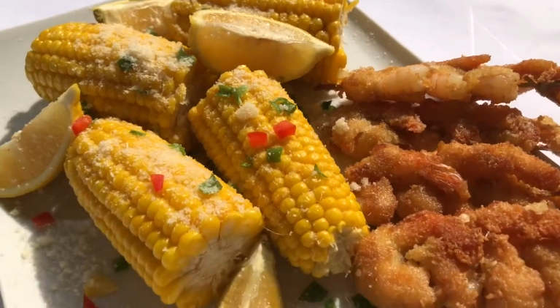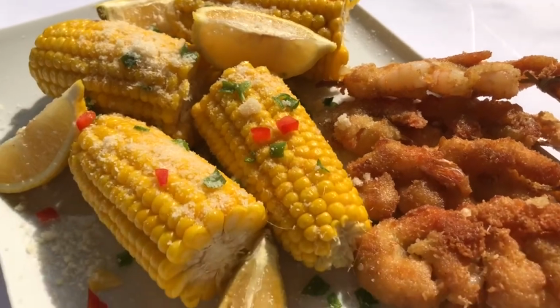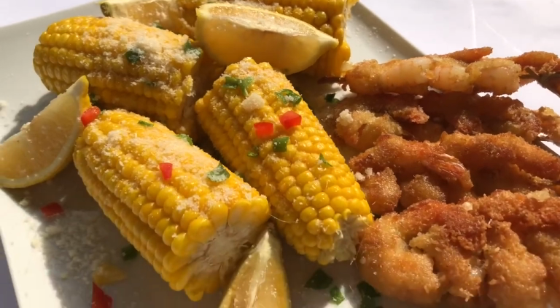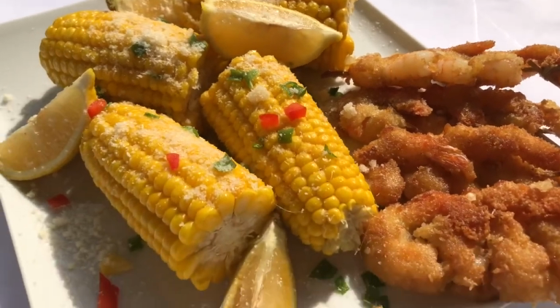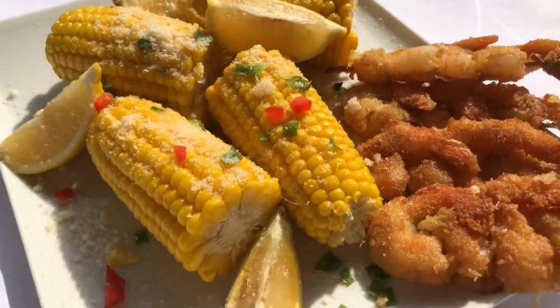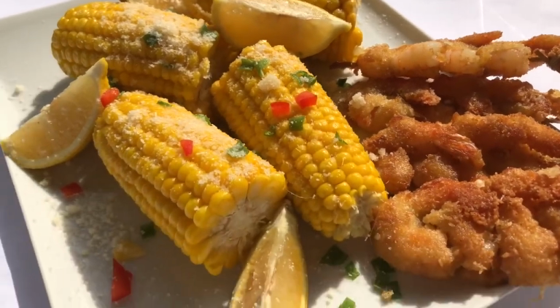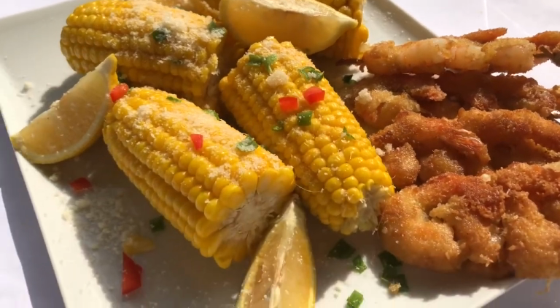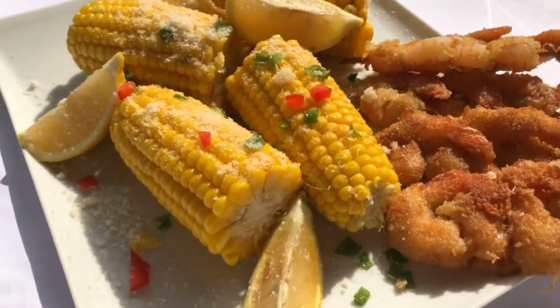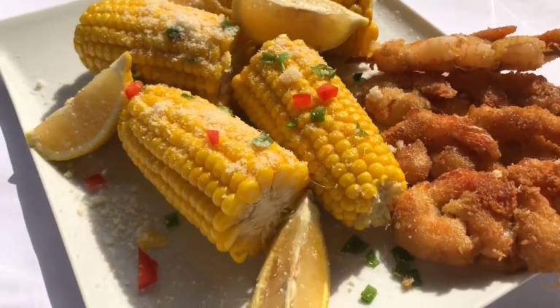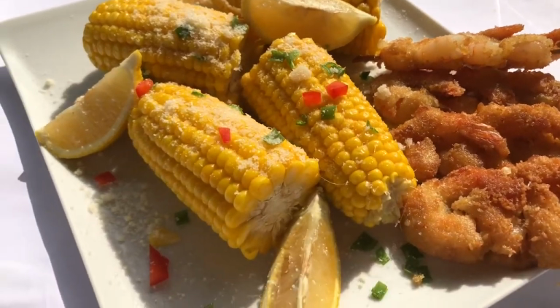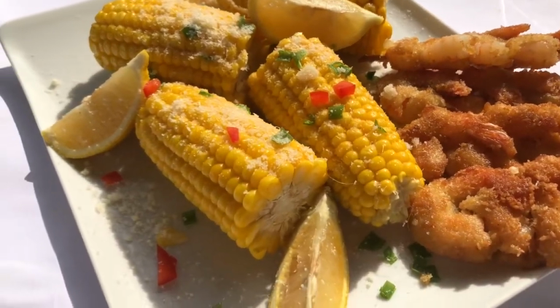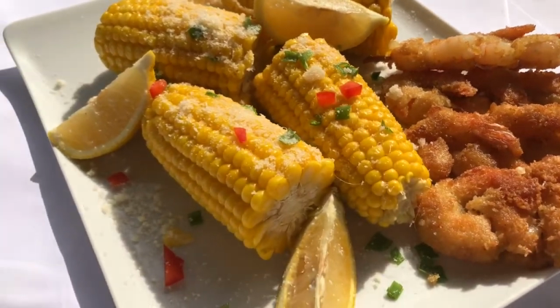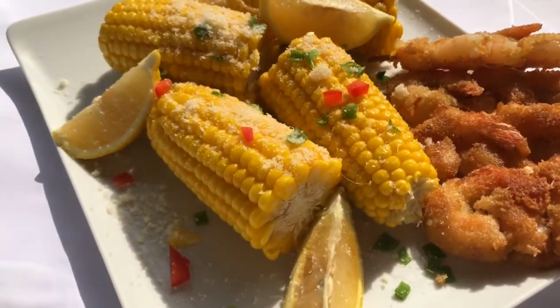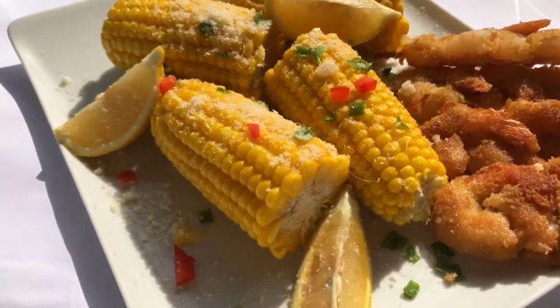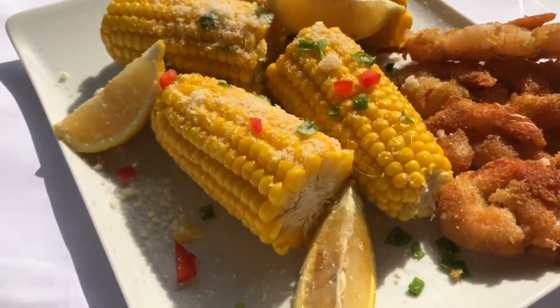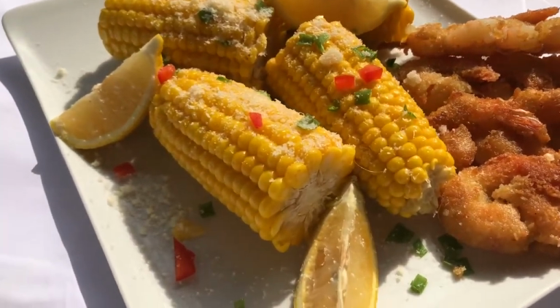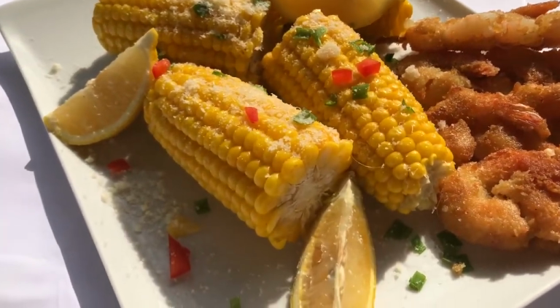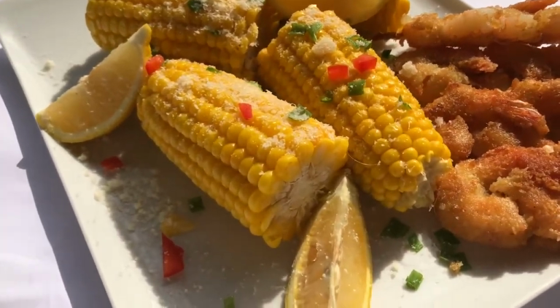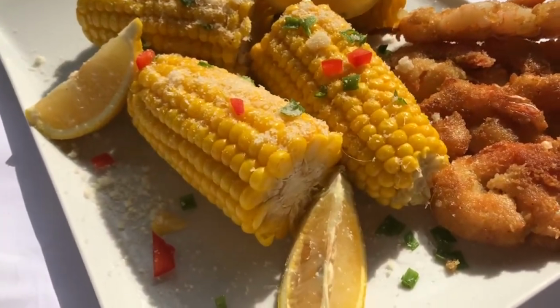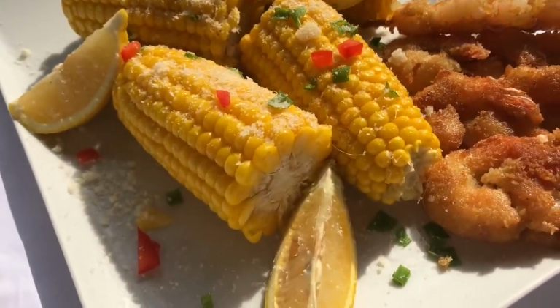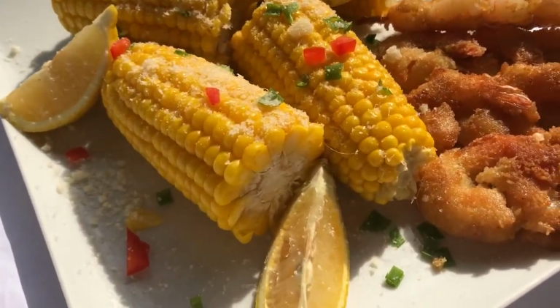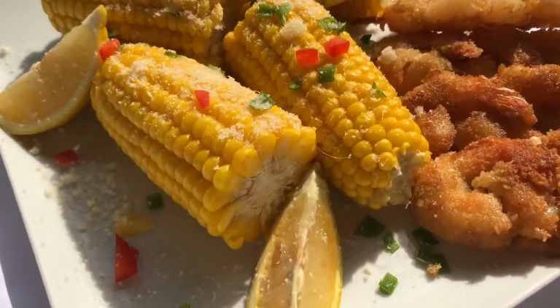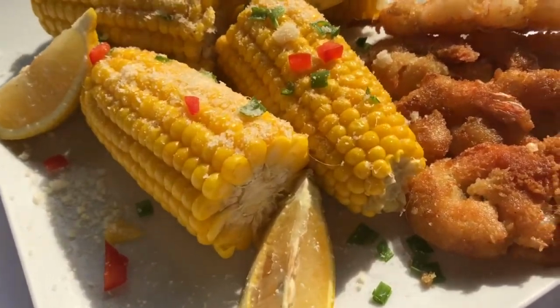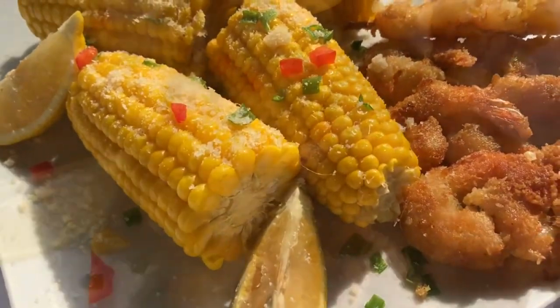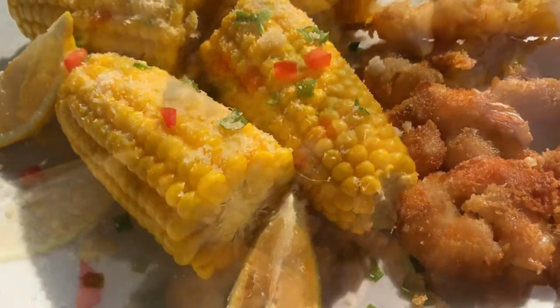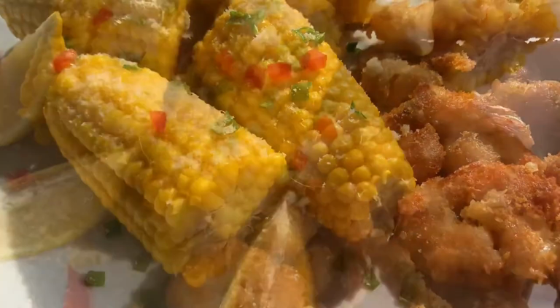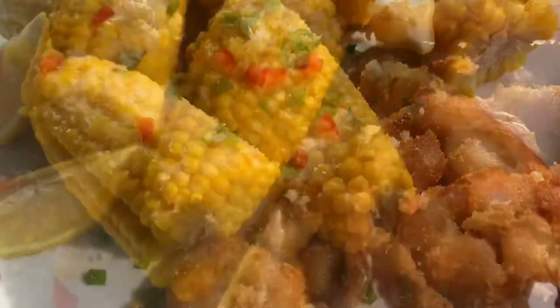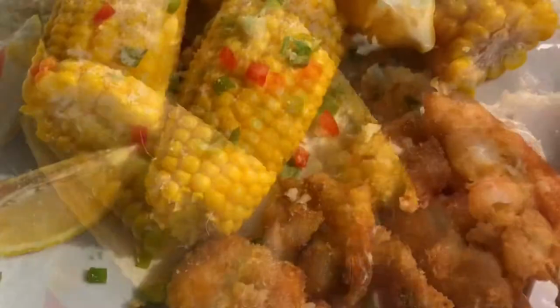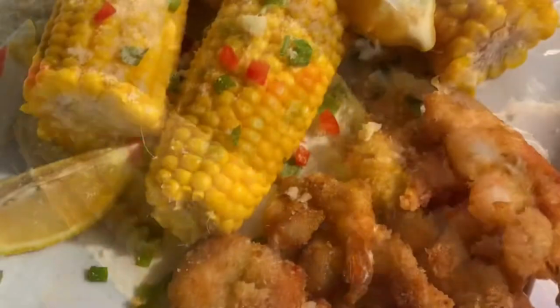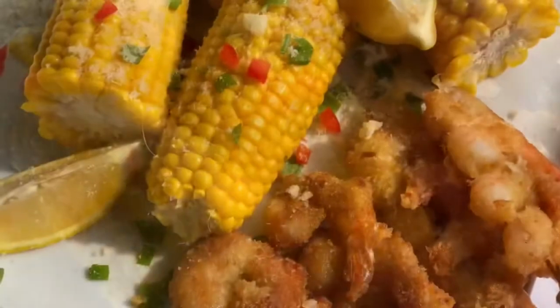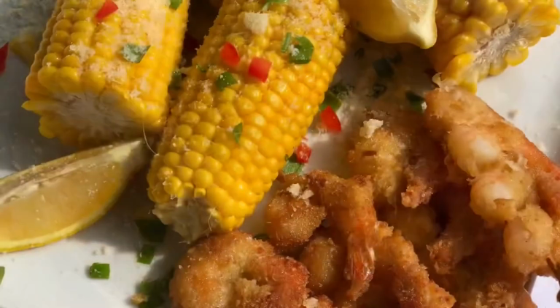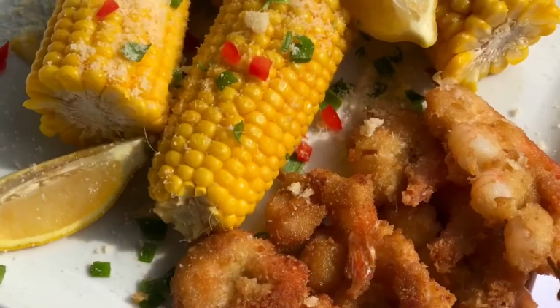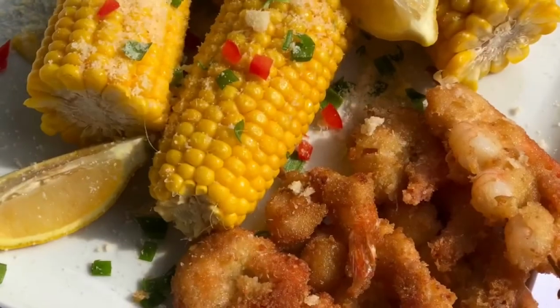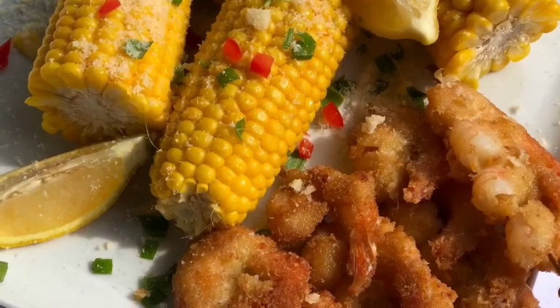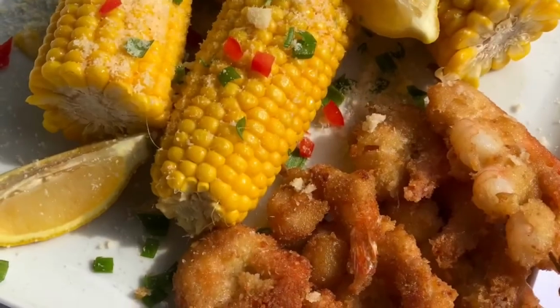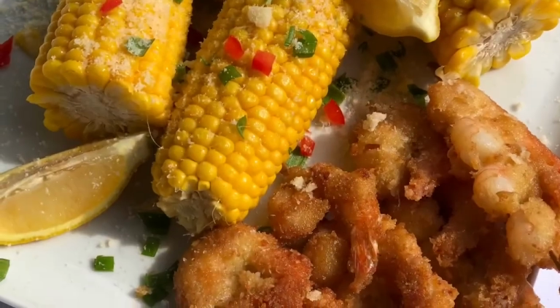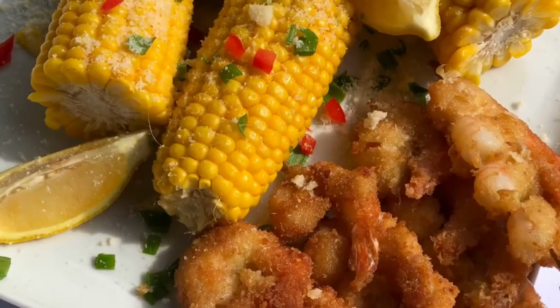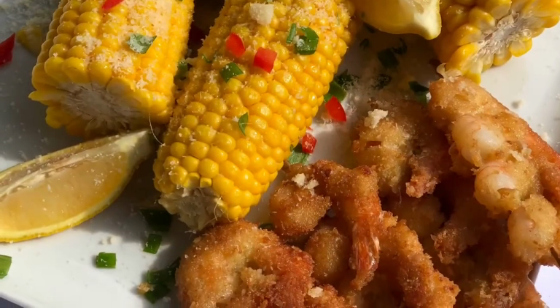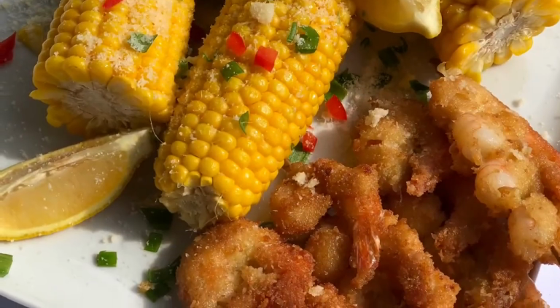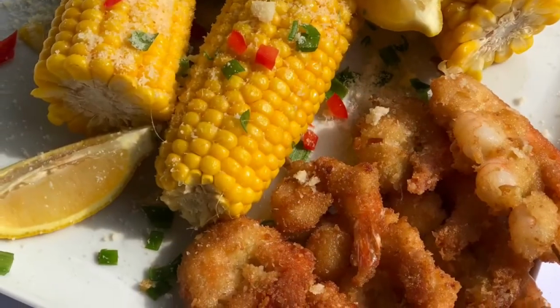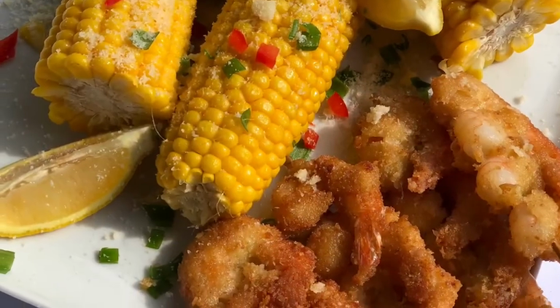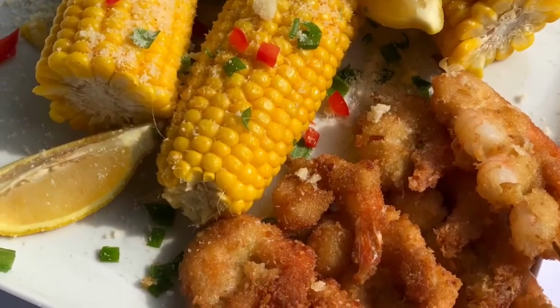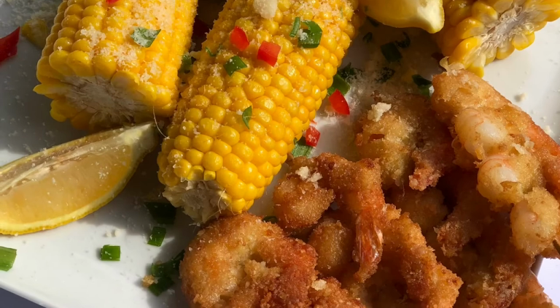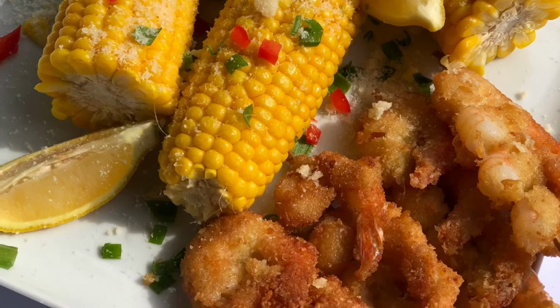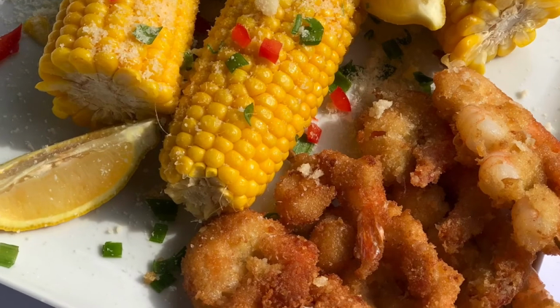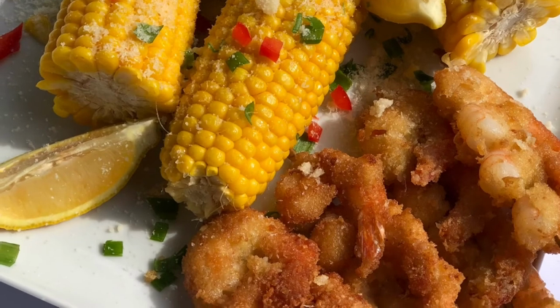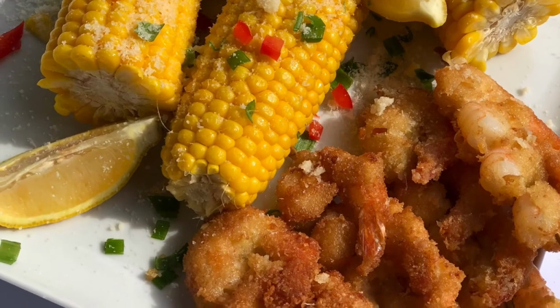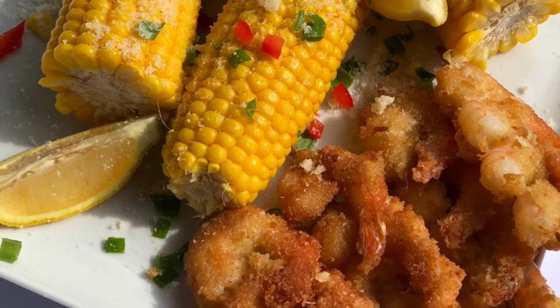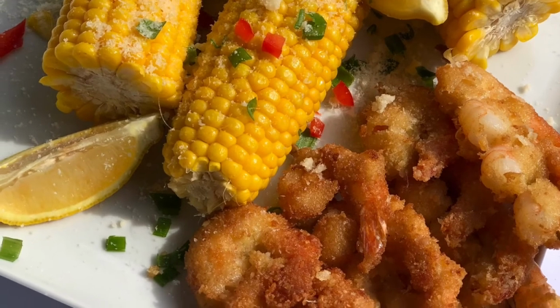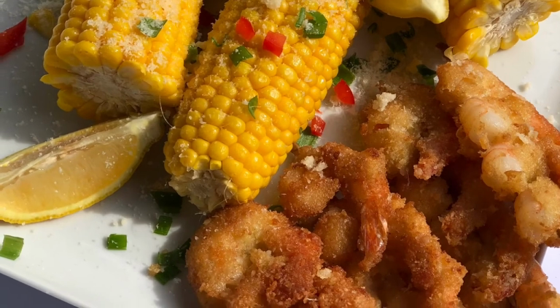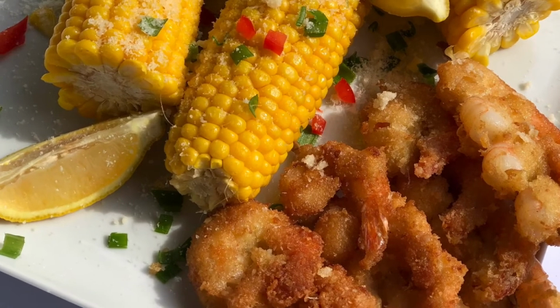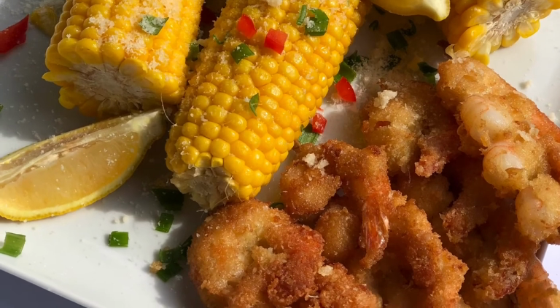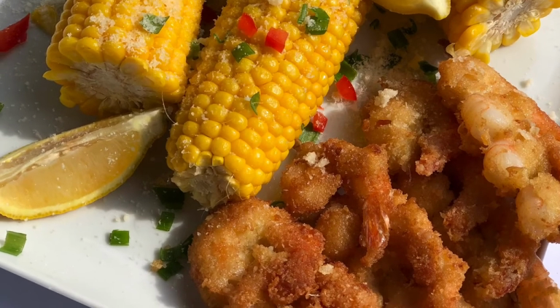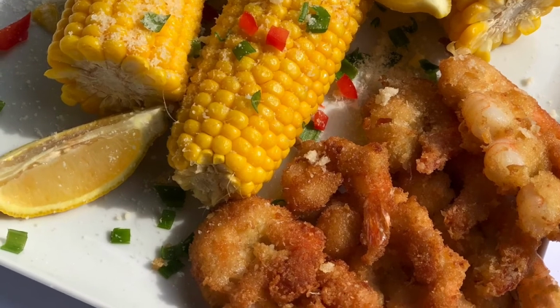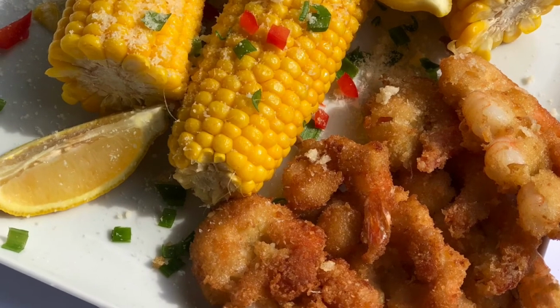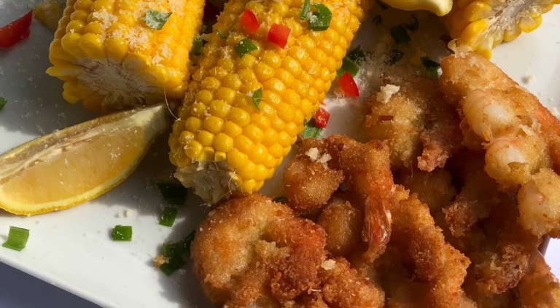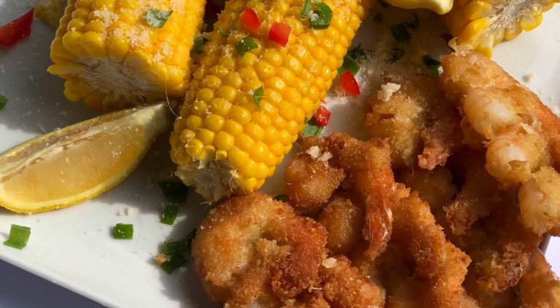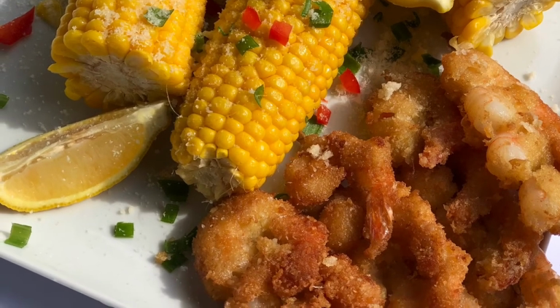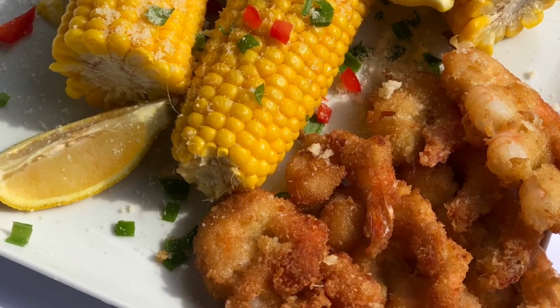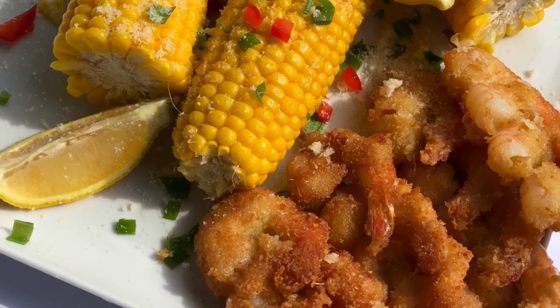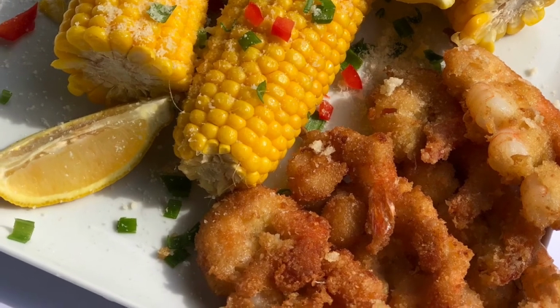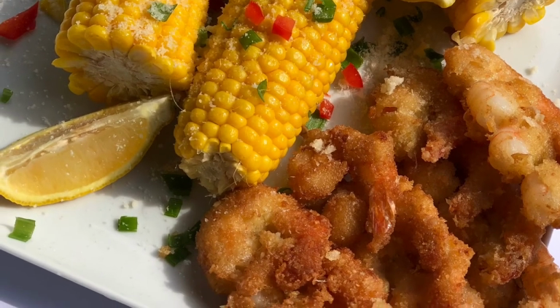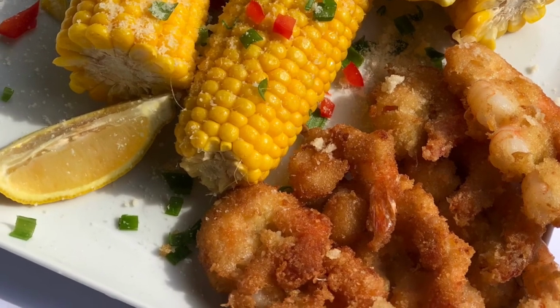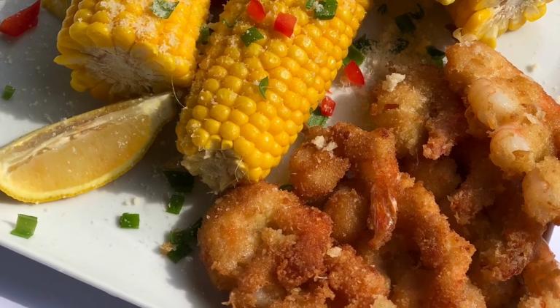Thank you so much for watching. Make sure you subscribe to my channel and let me know if you would try this recipe, because it is mind-blowing. See you in my next video, bye!